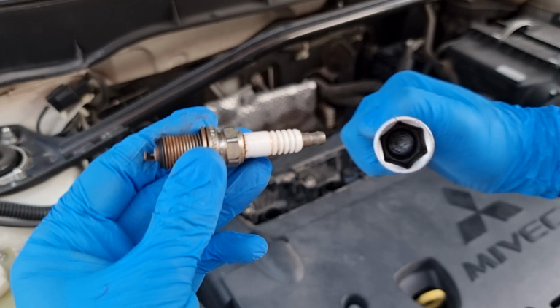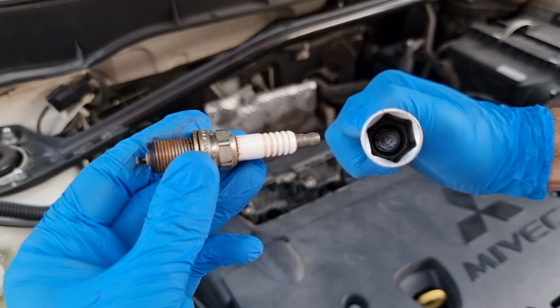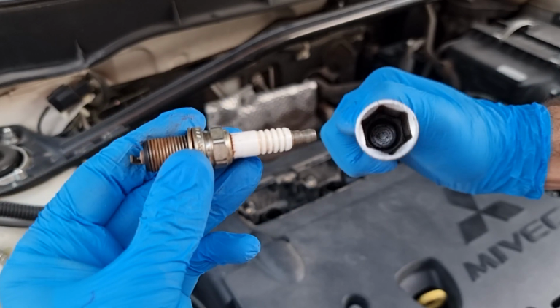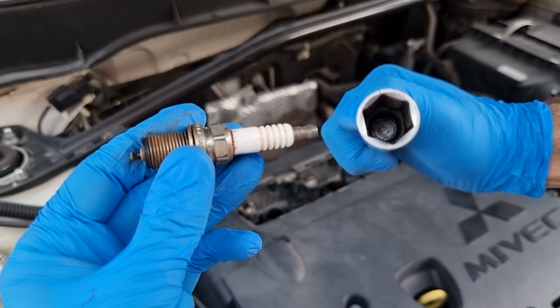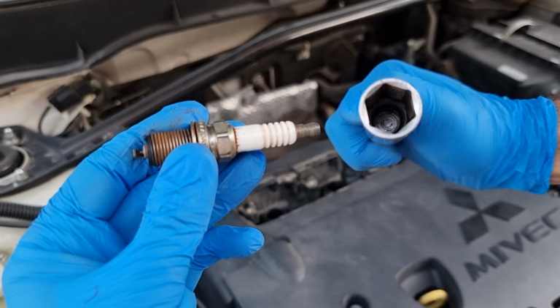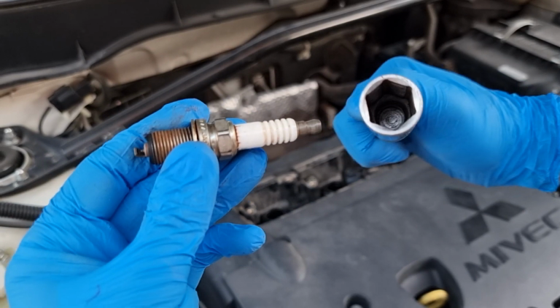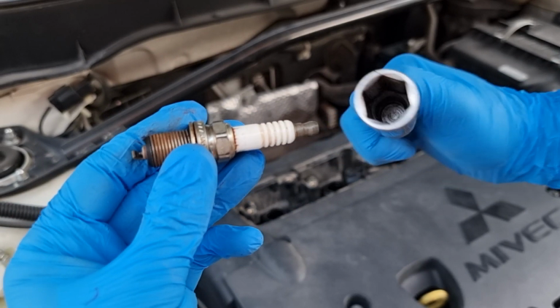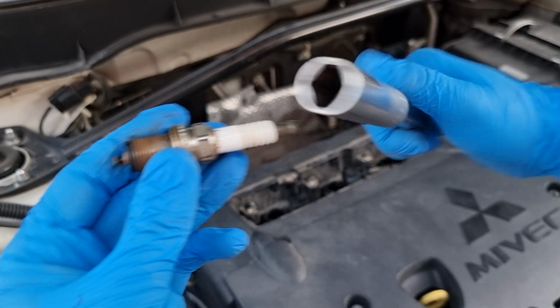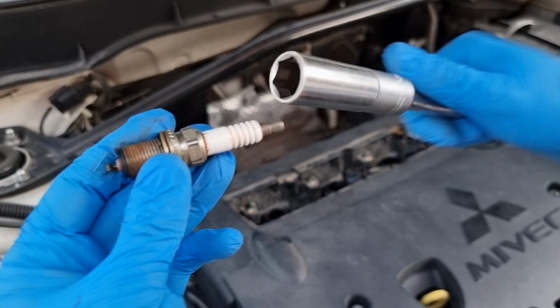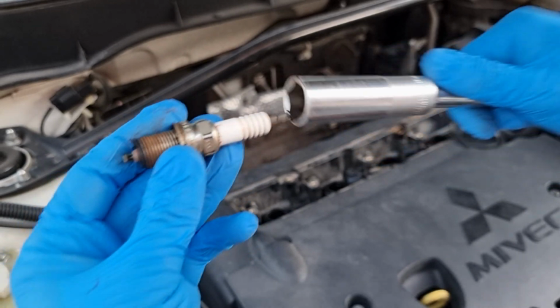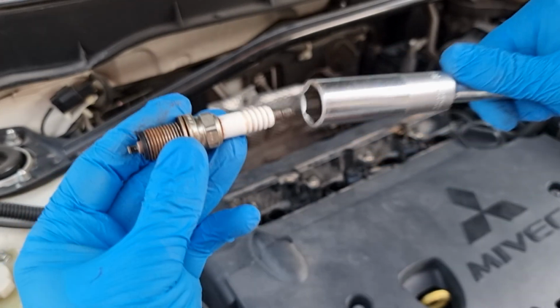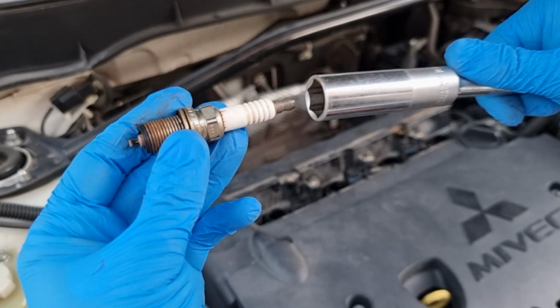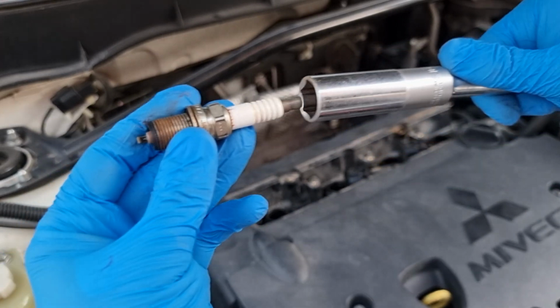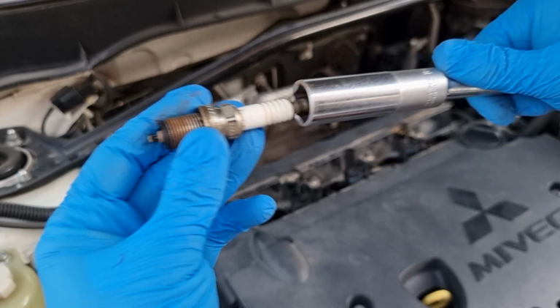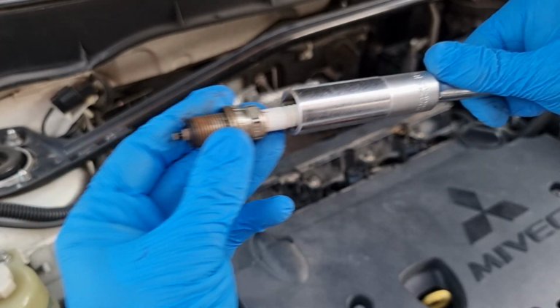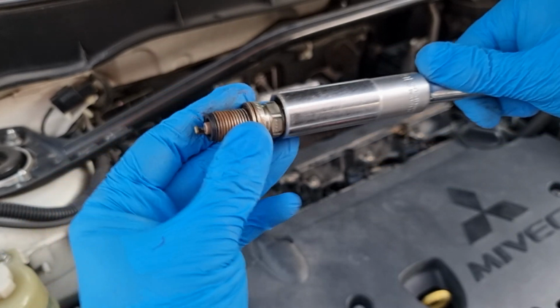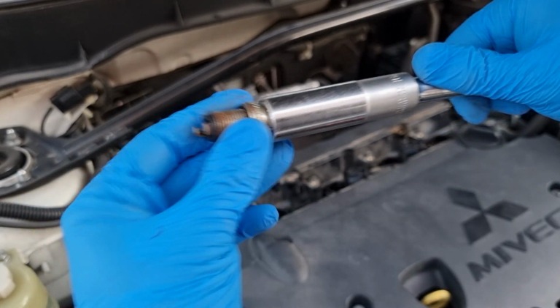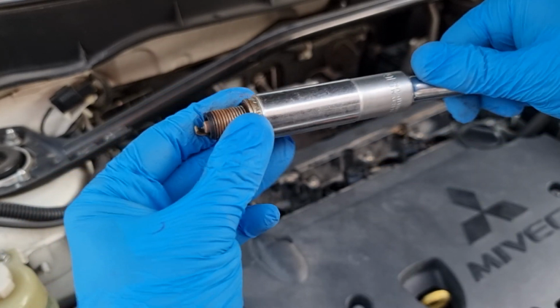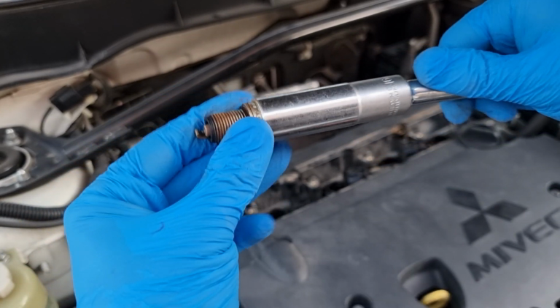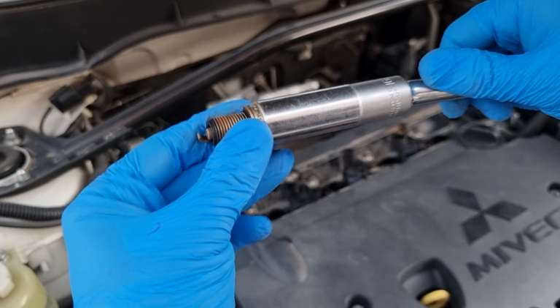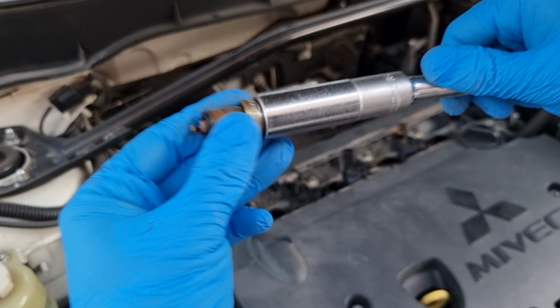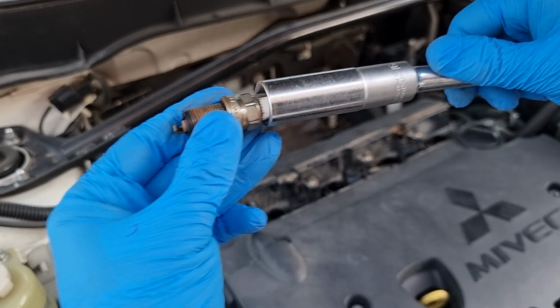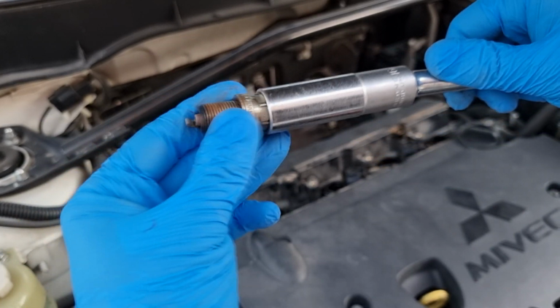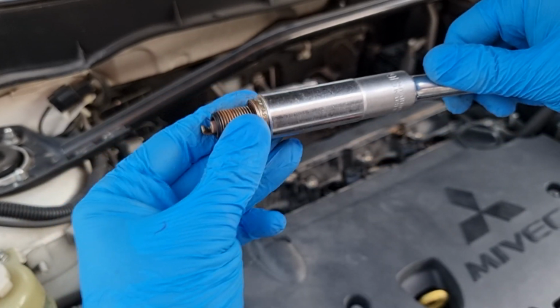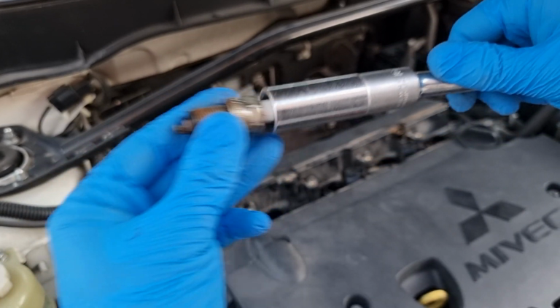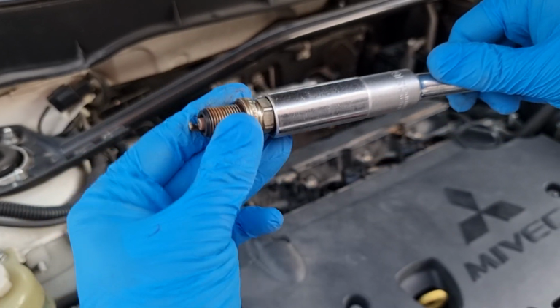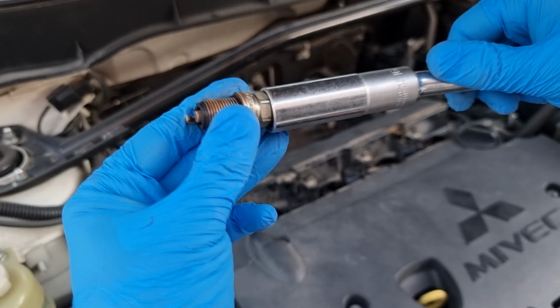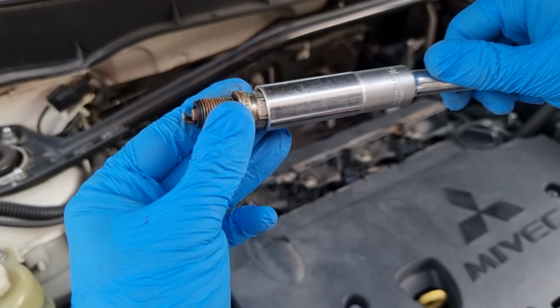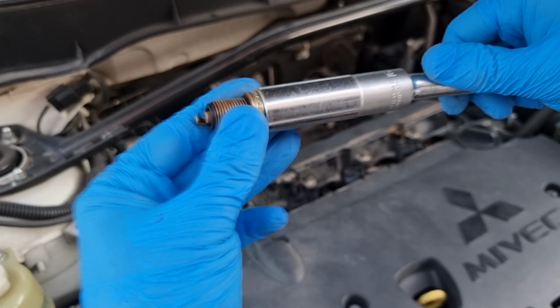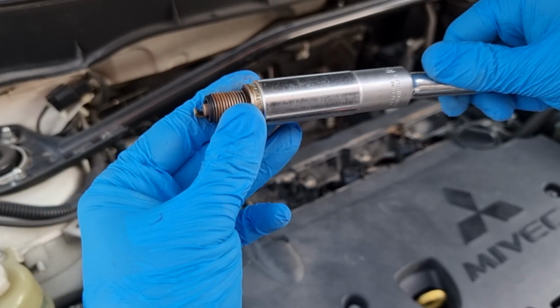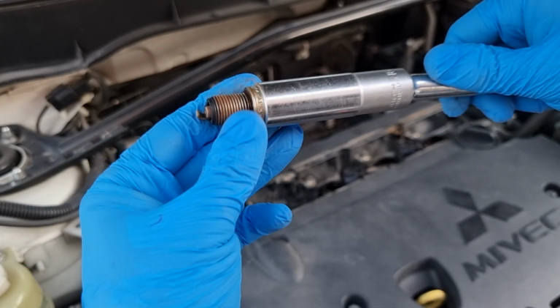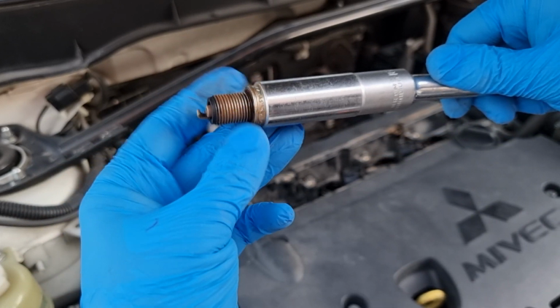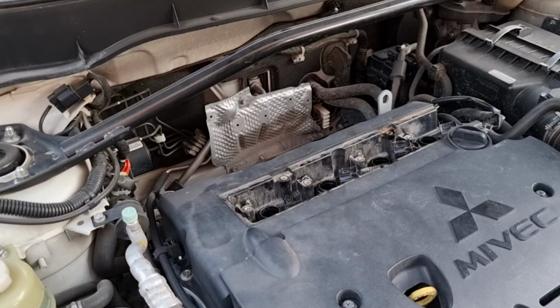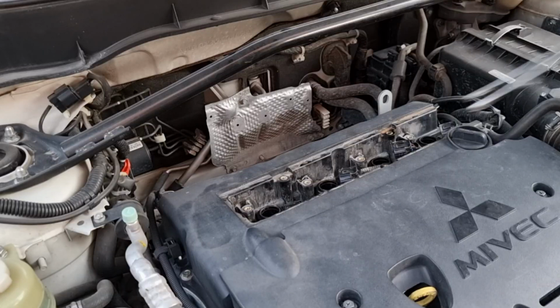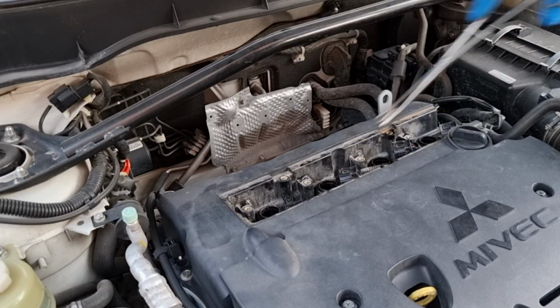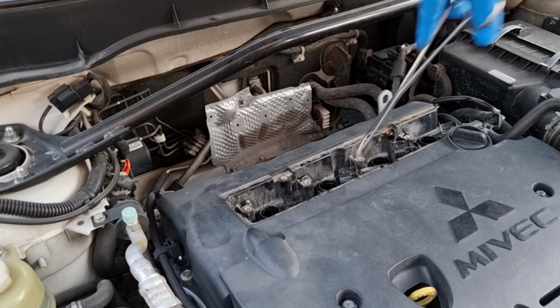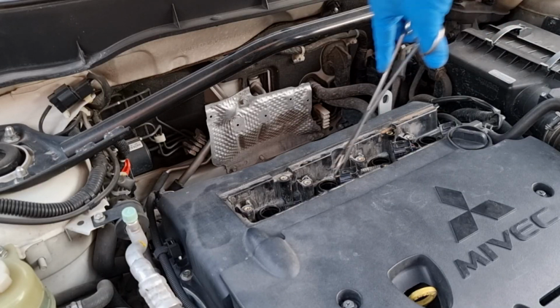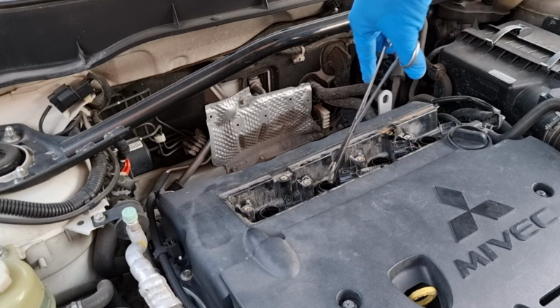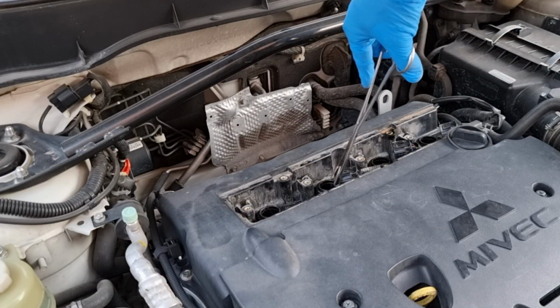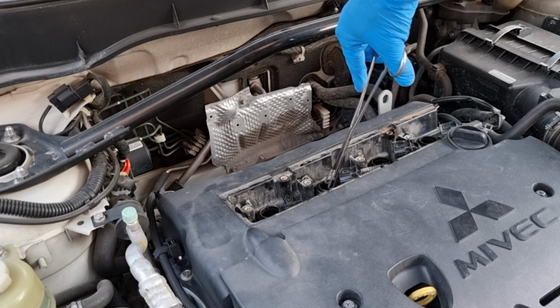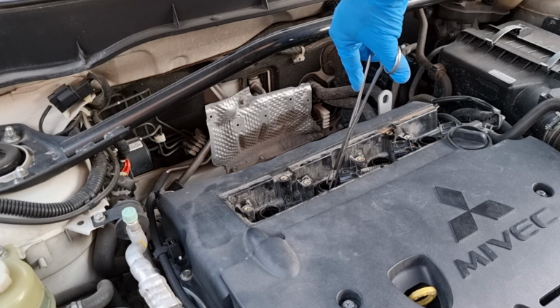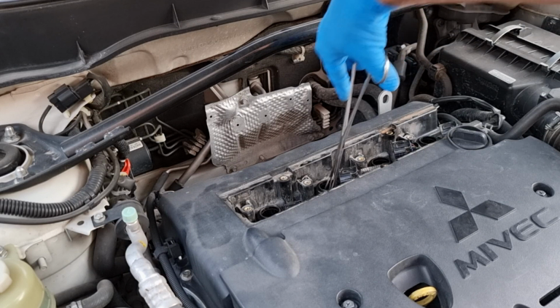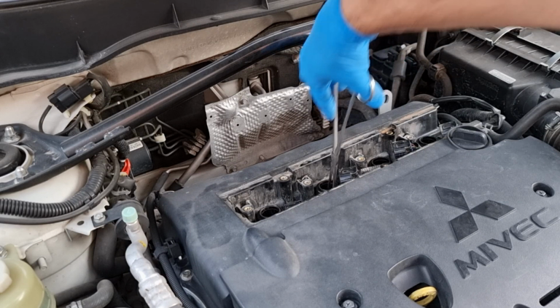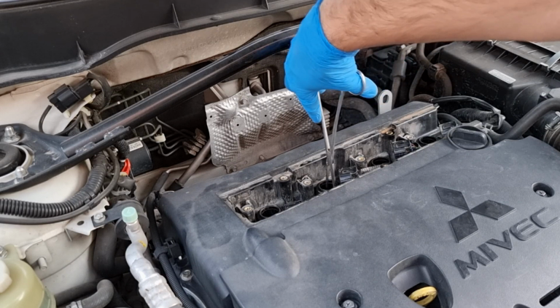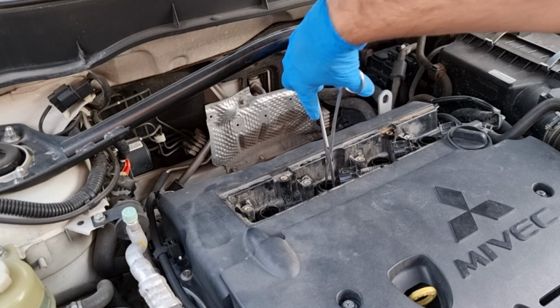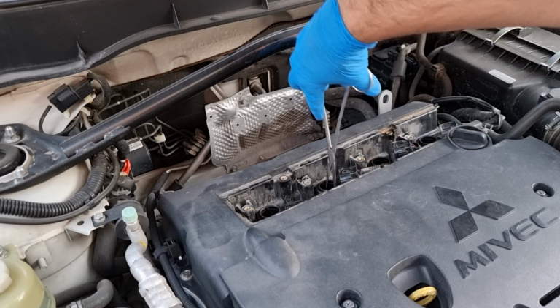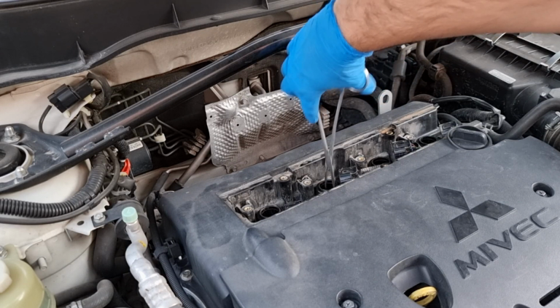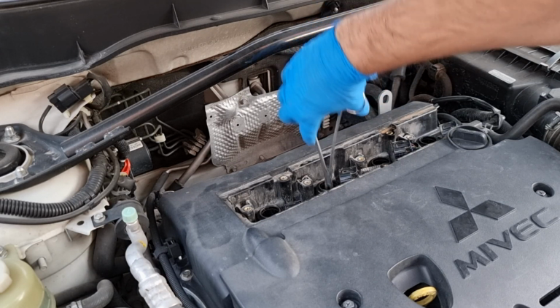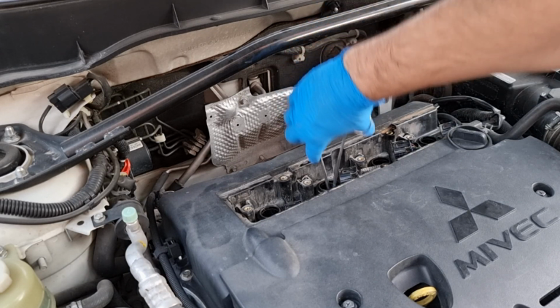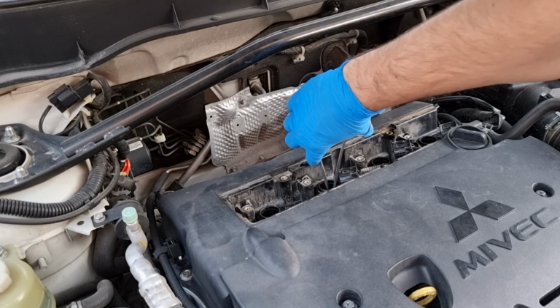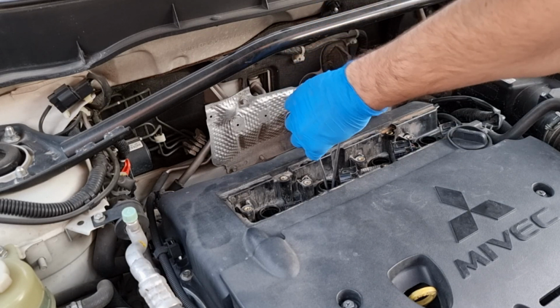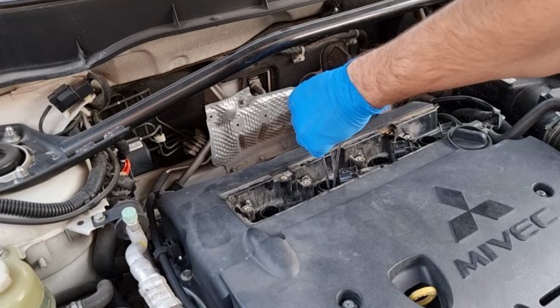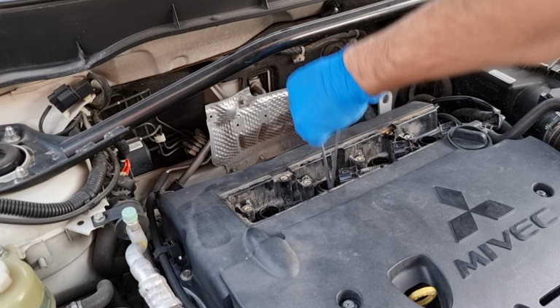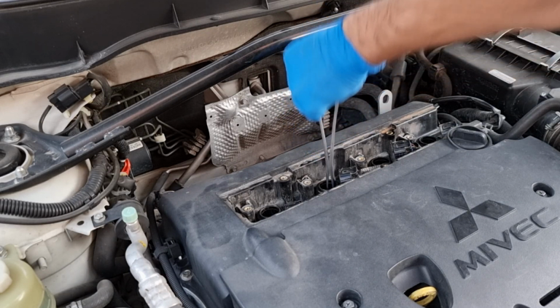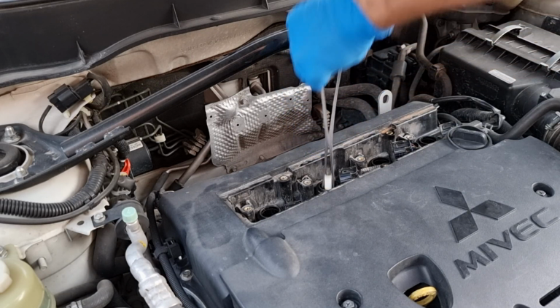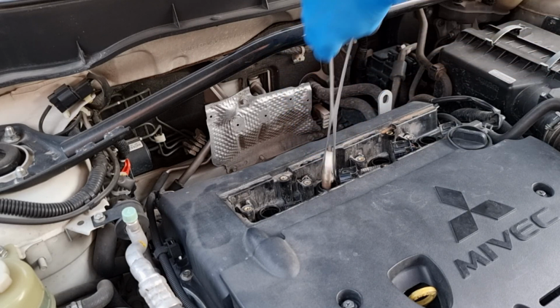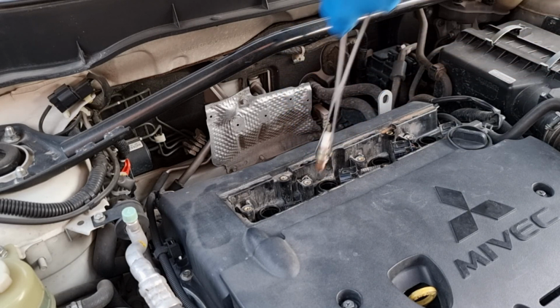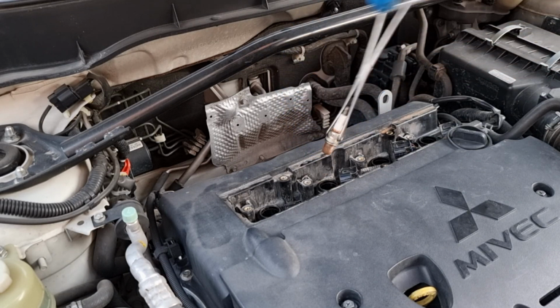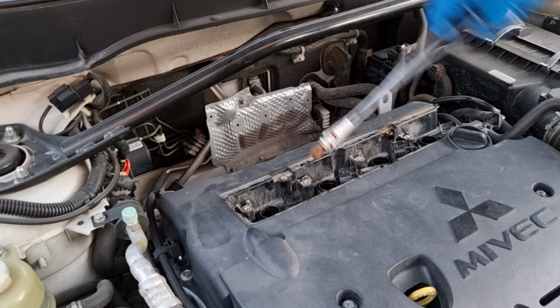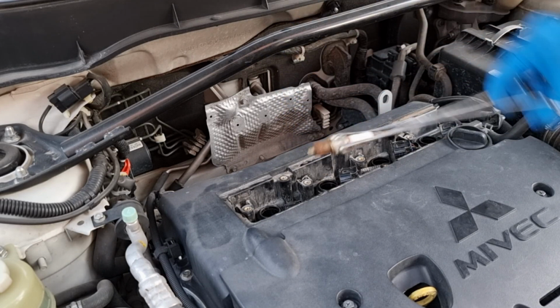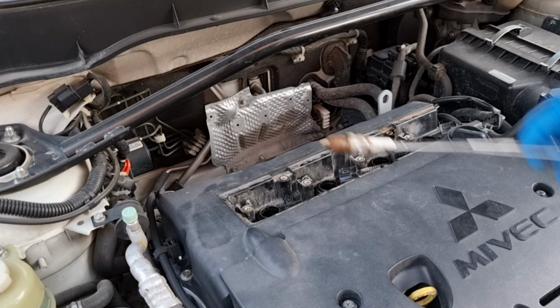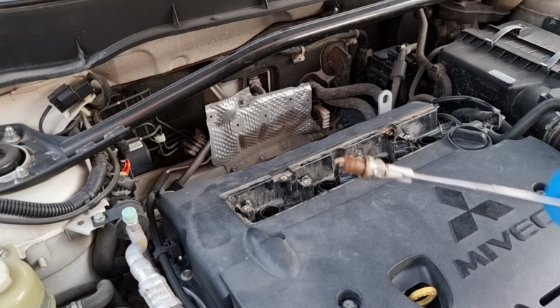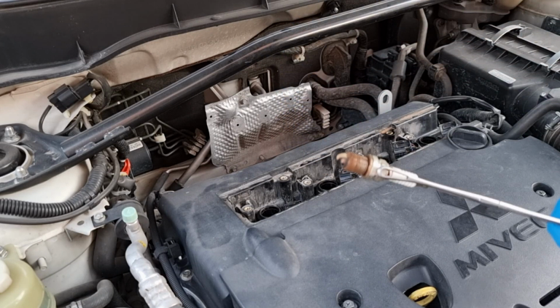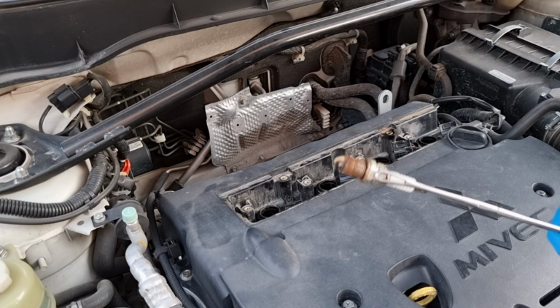If your socket is not holding the spark plug, you can cut a piece of wood and put it in, or use something like this or a magnet to take spark plugs out.